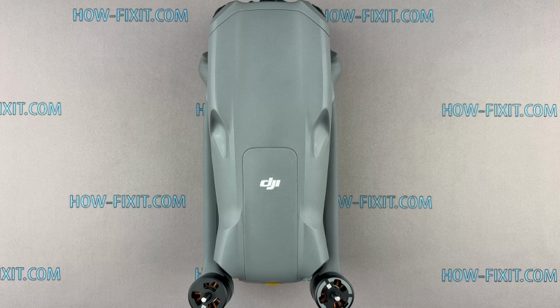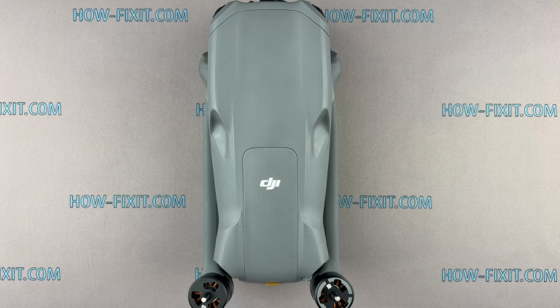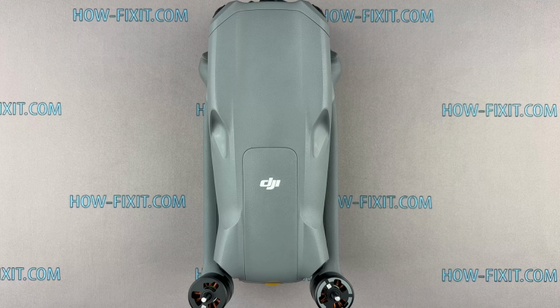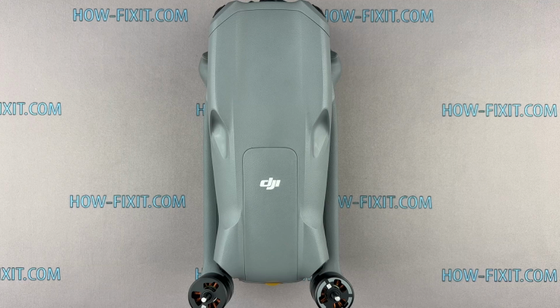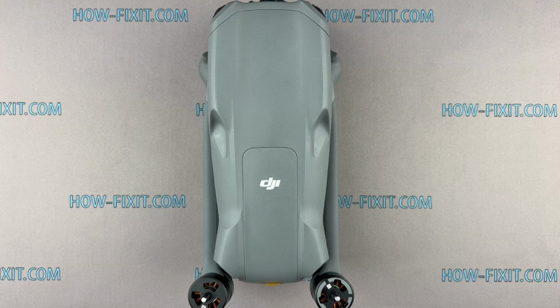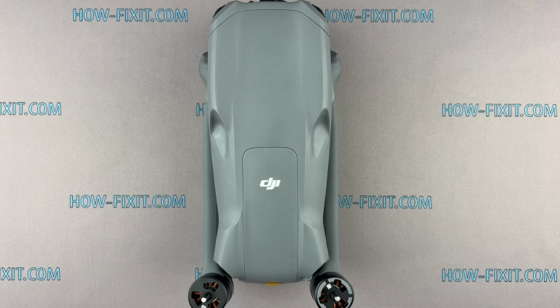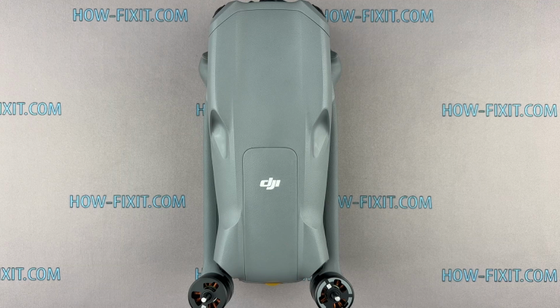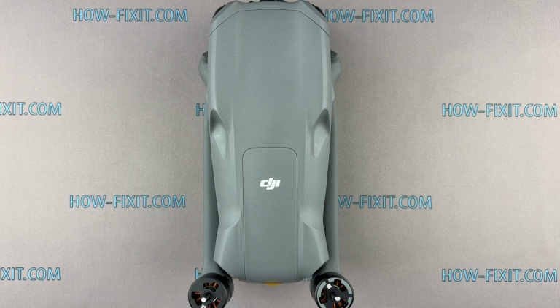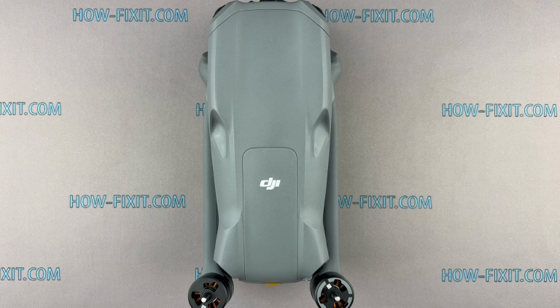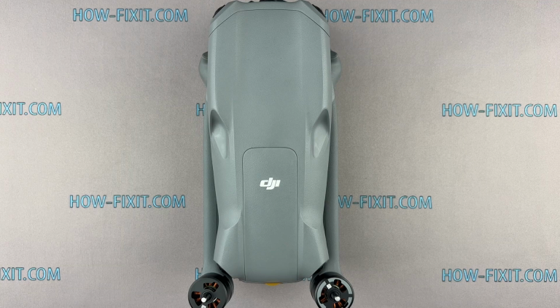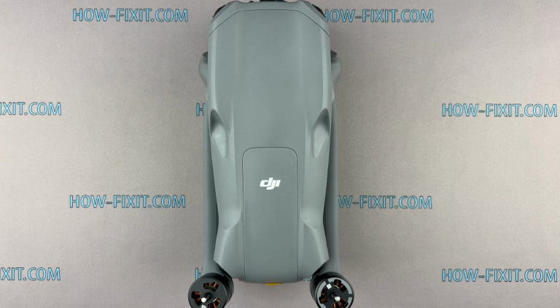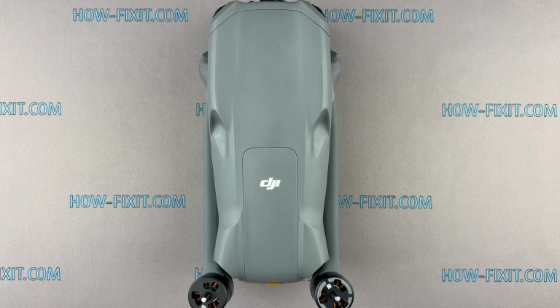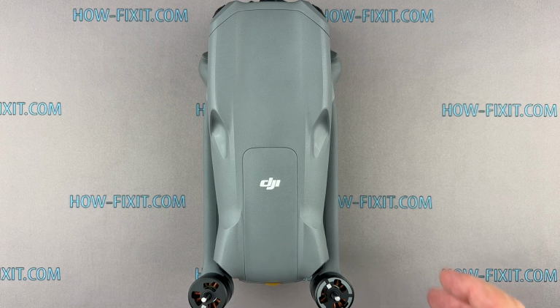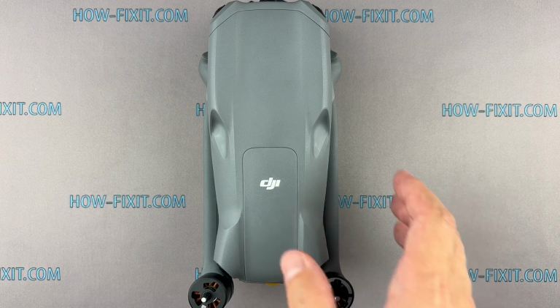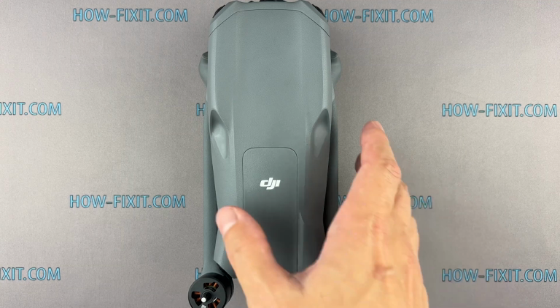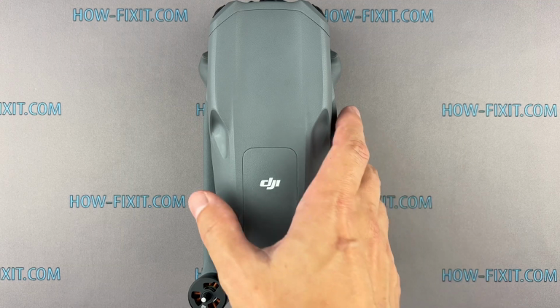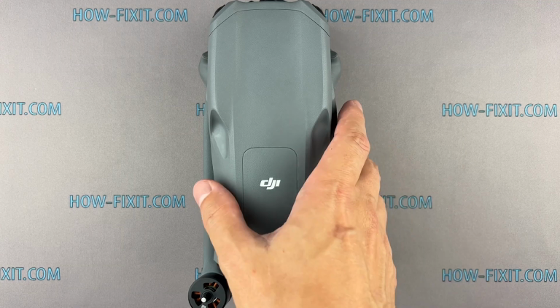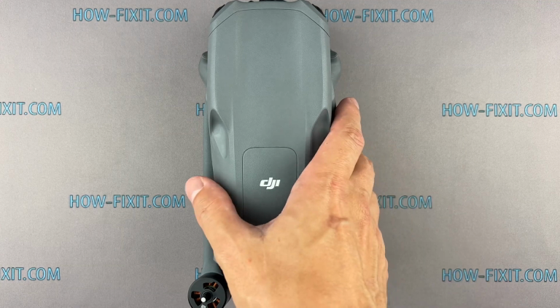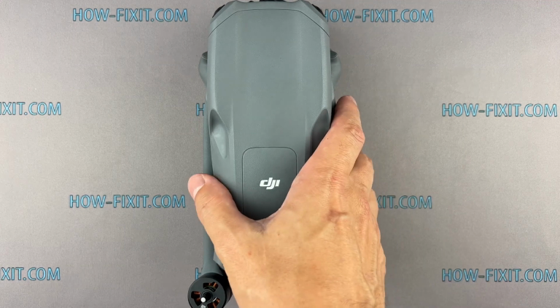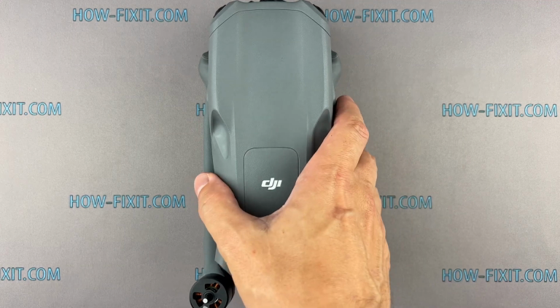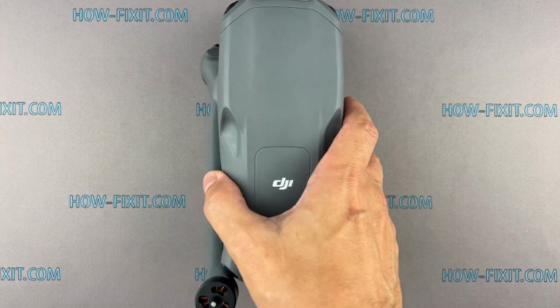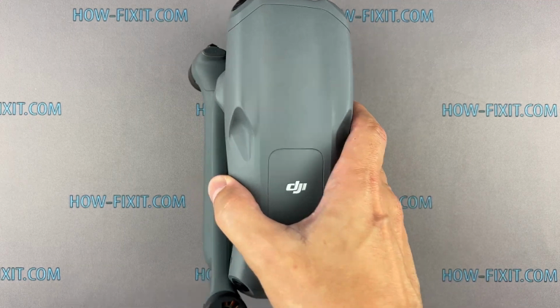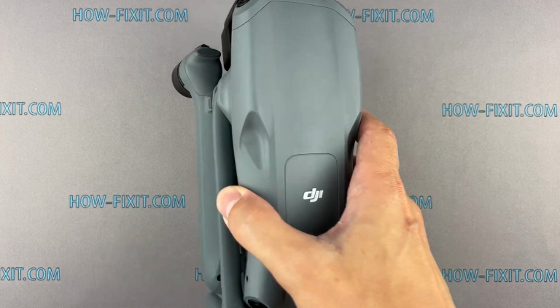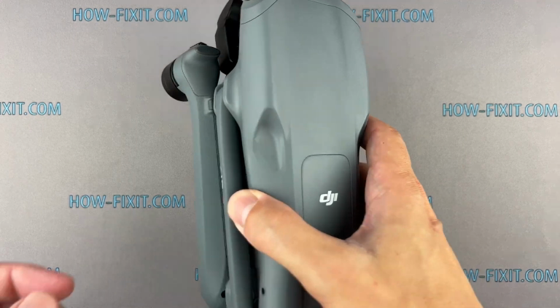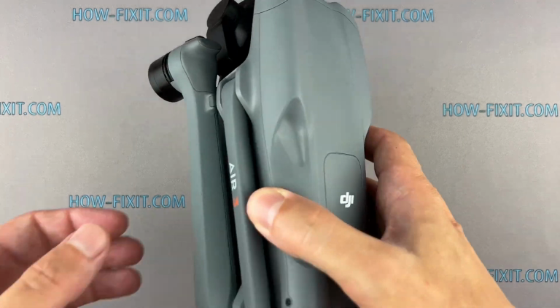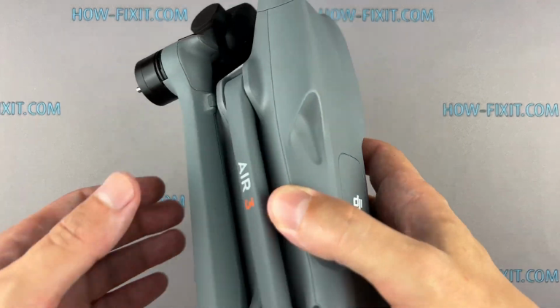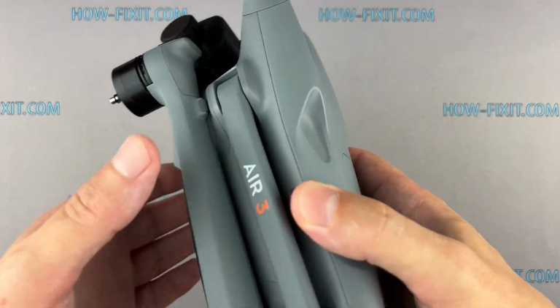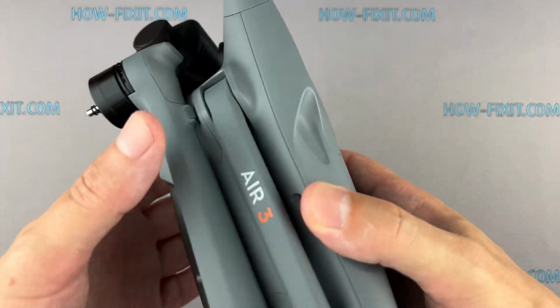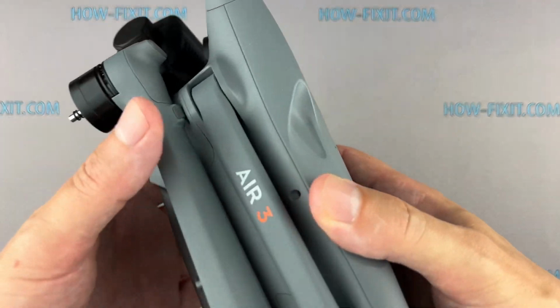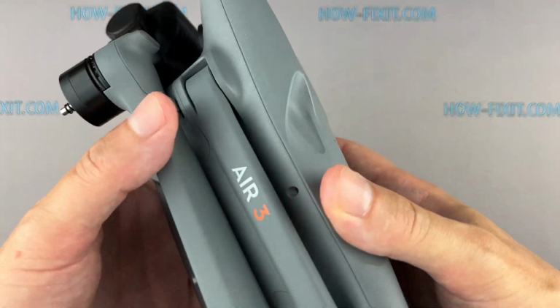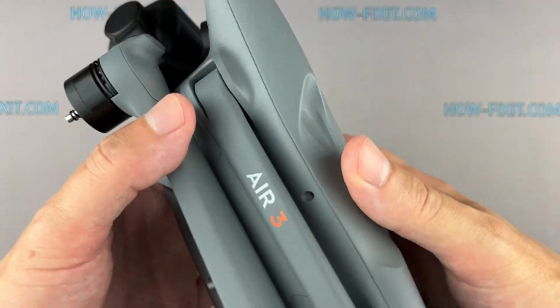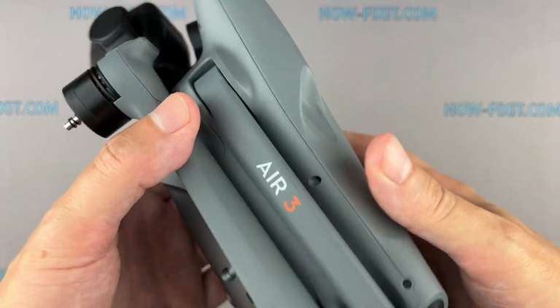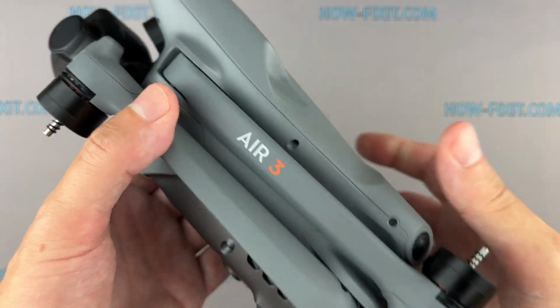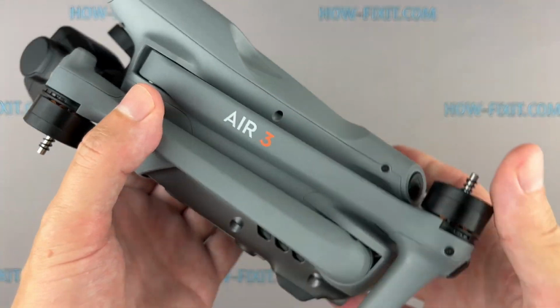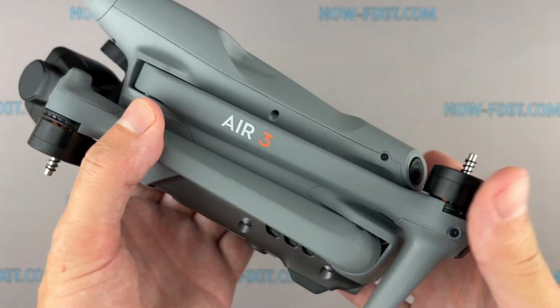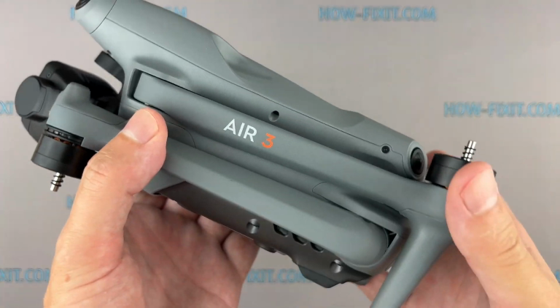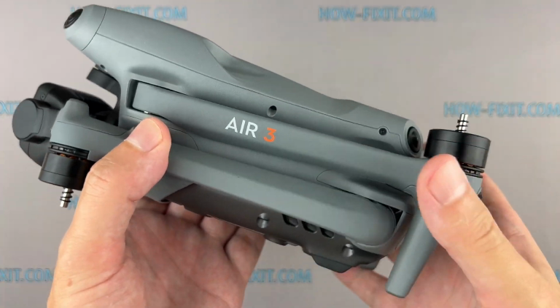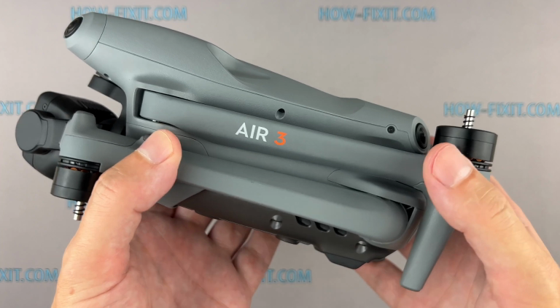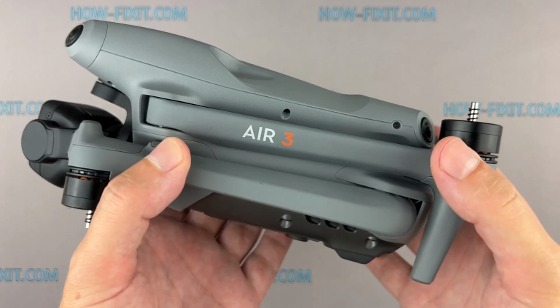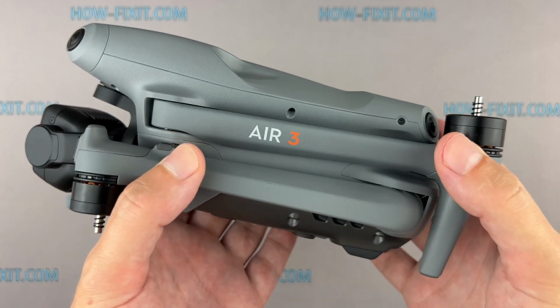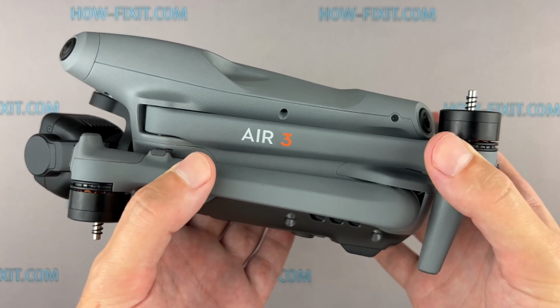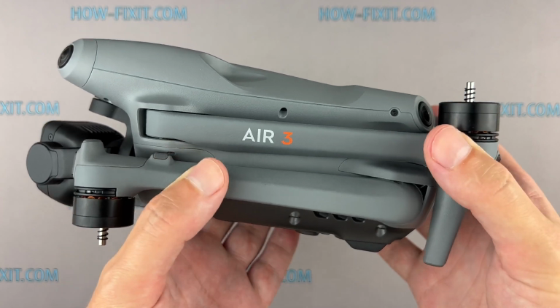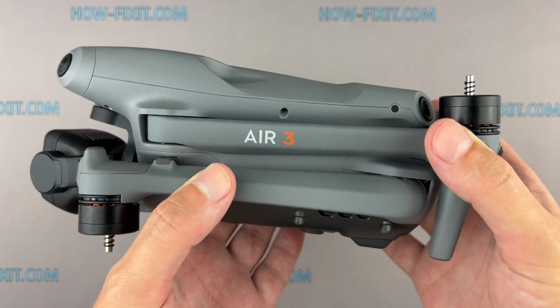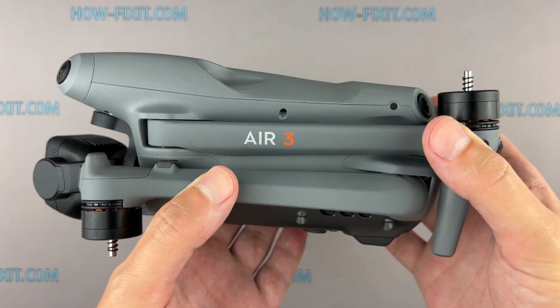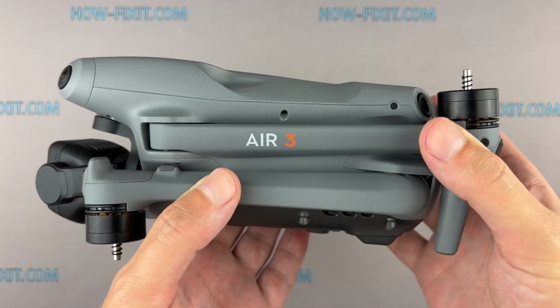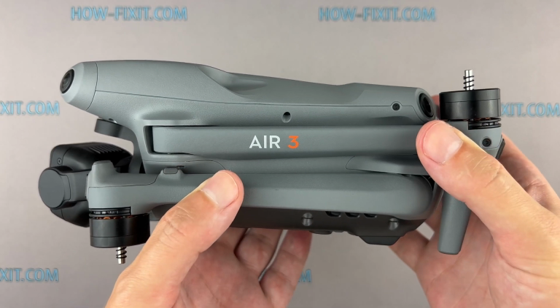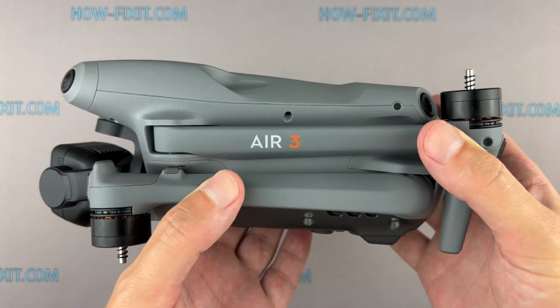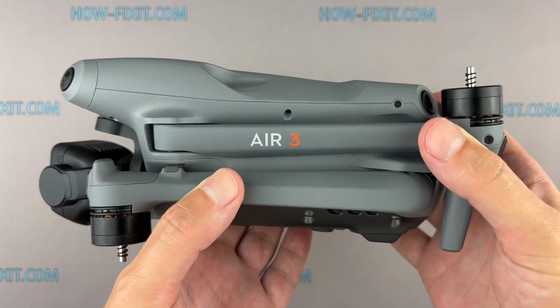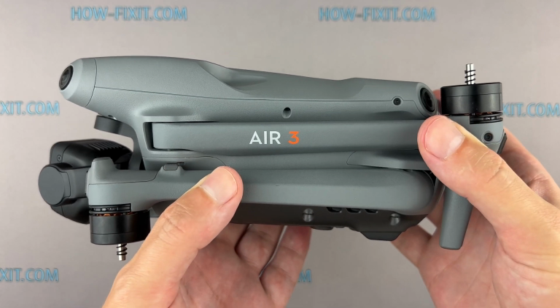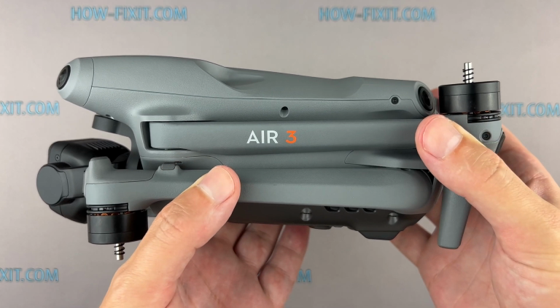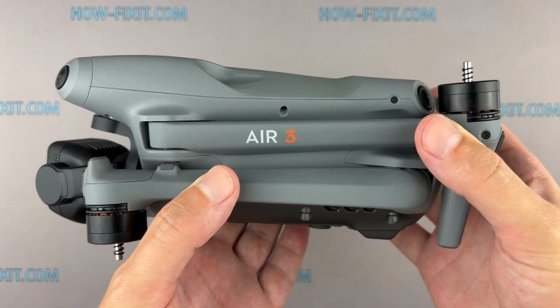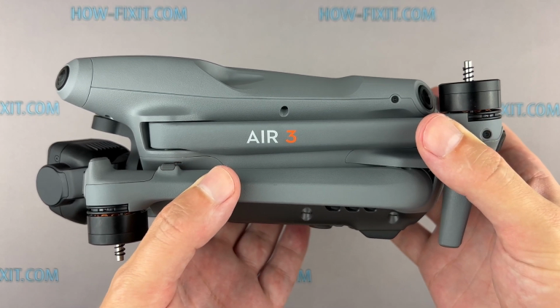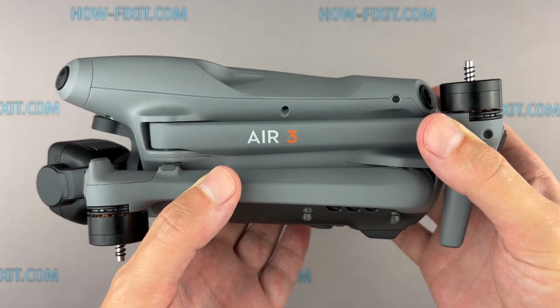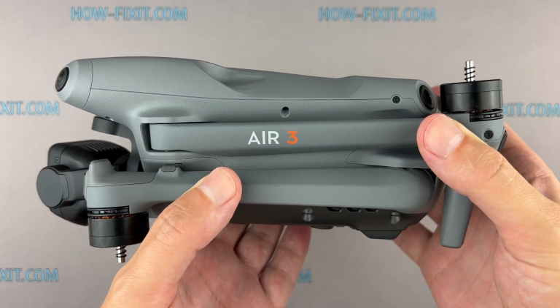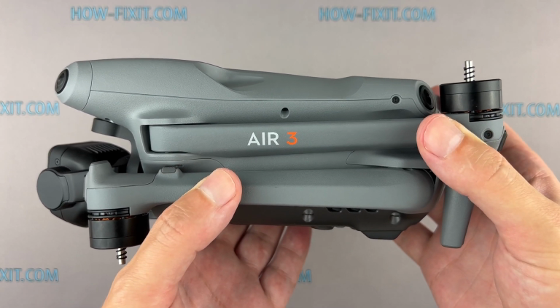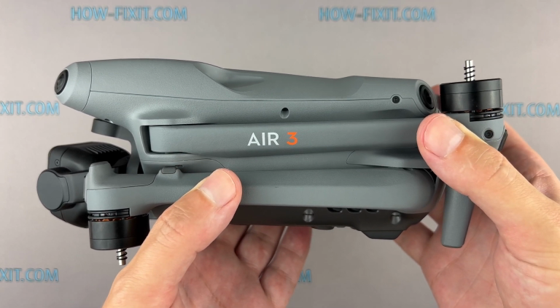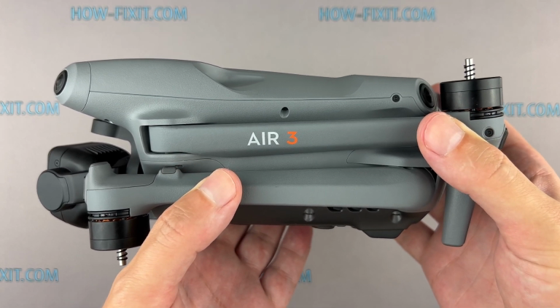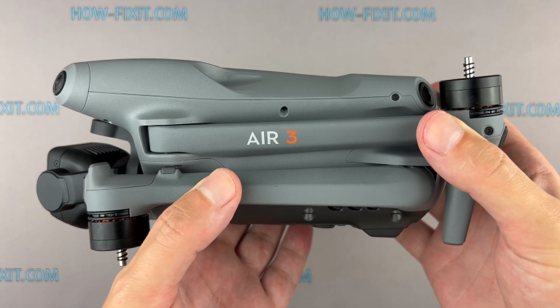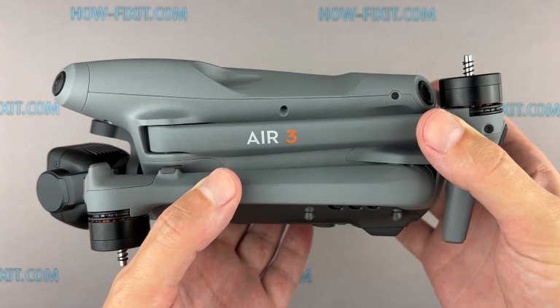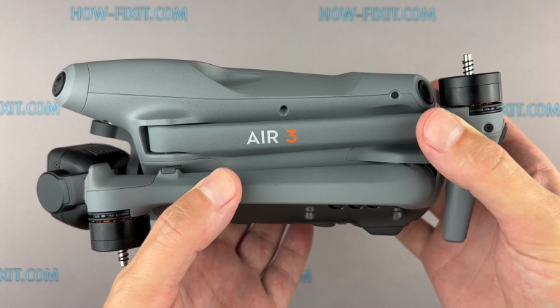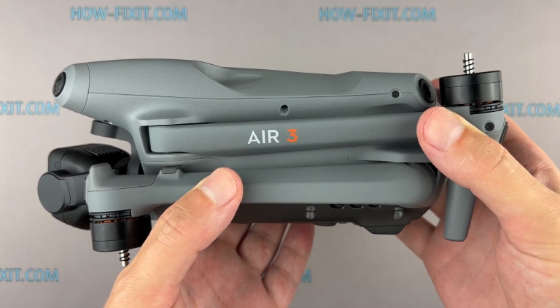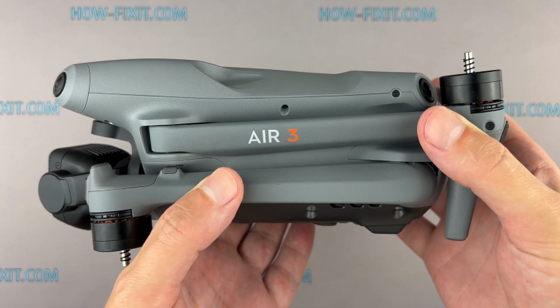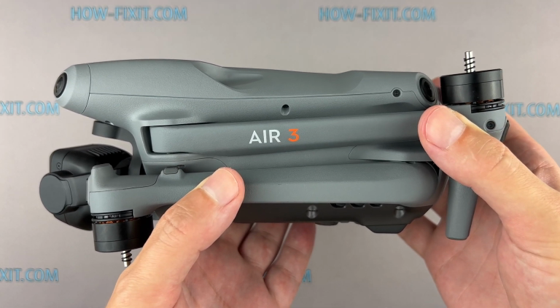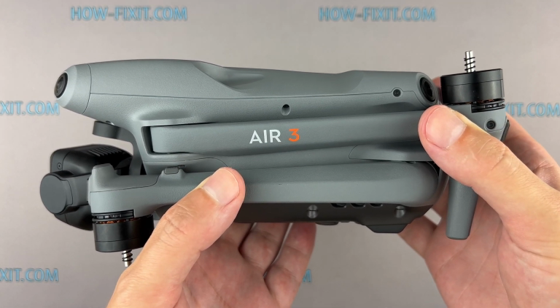Hi everyone, welcome to HowFixit. In this video guide, I'll show you how to replace the motherboard on the DJI Air 3 drone.